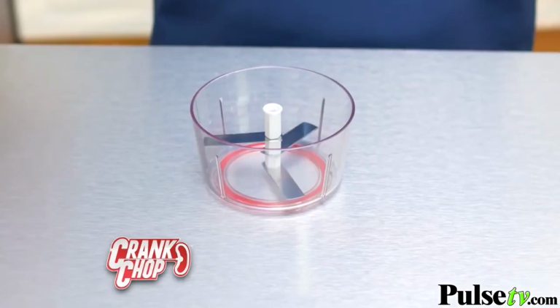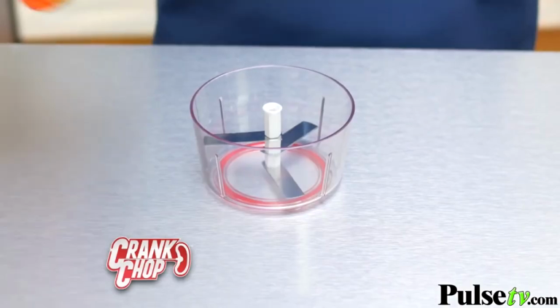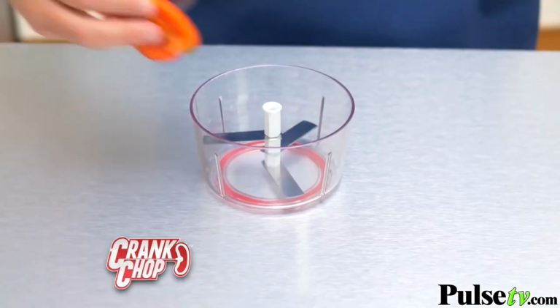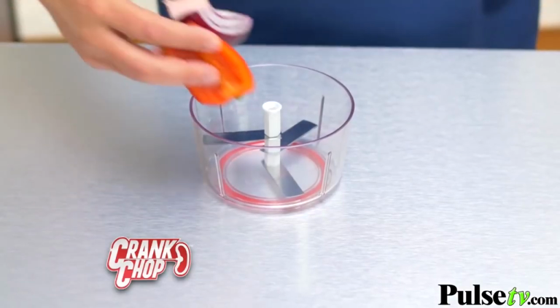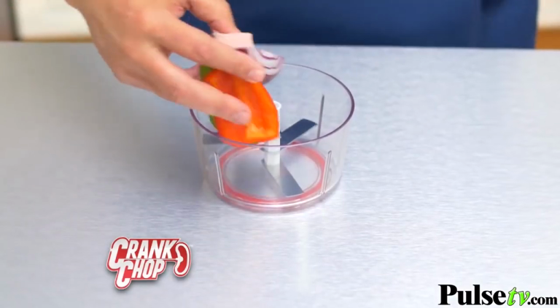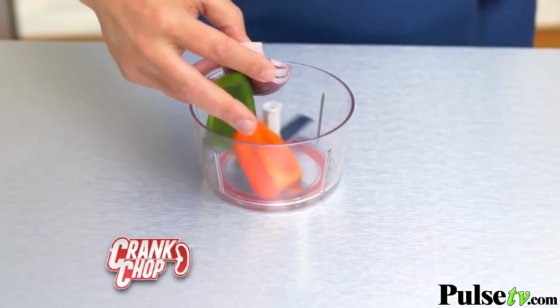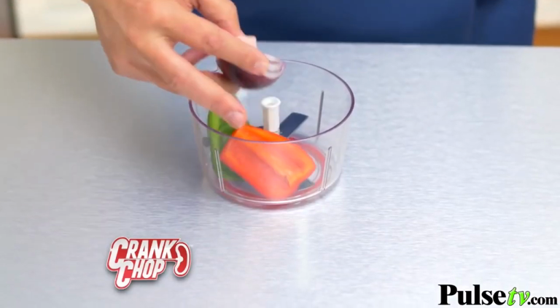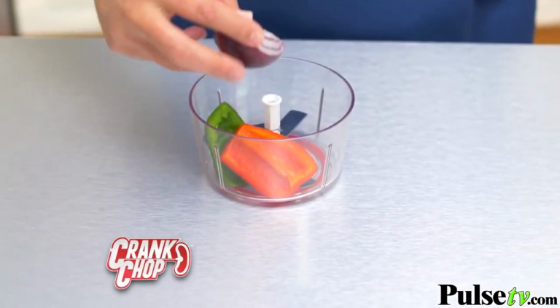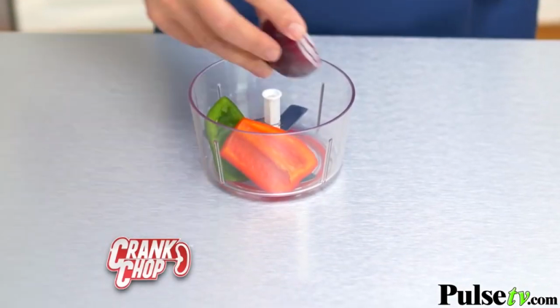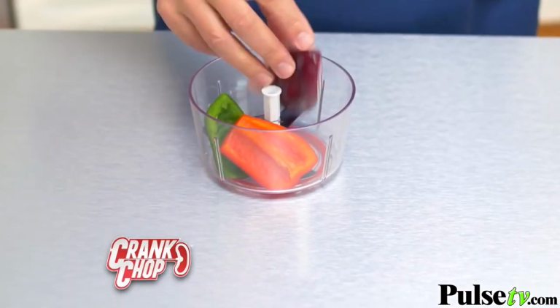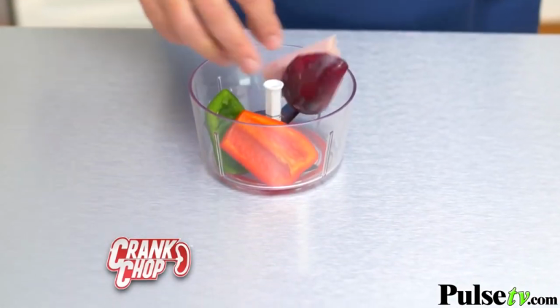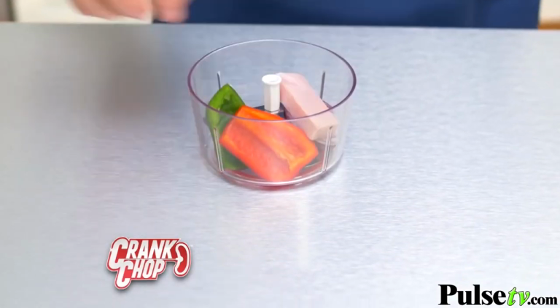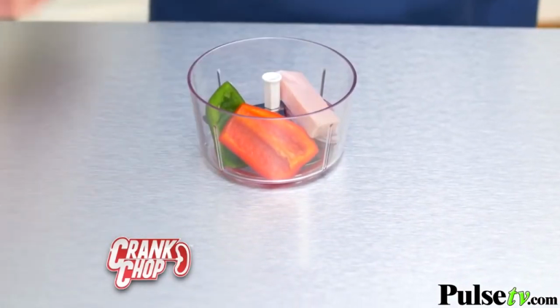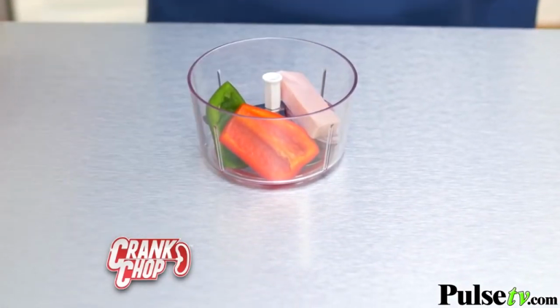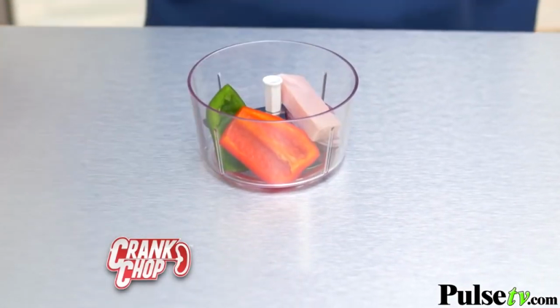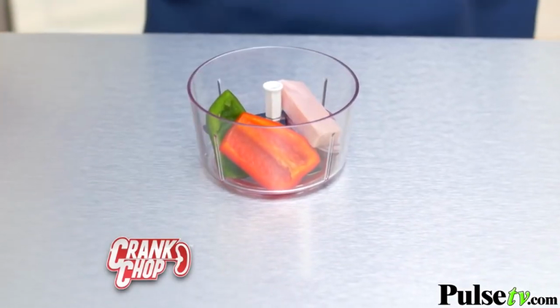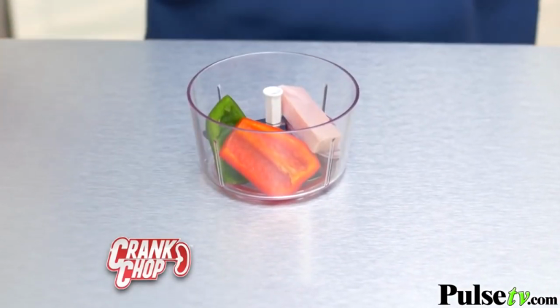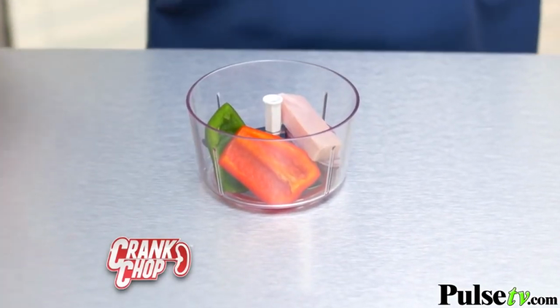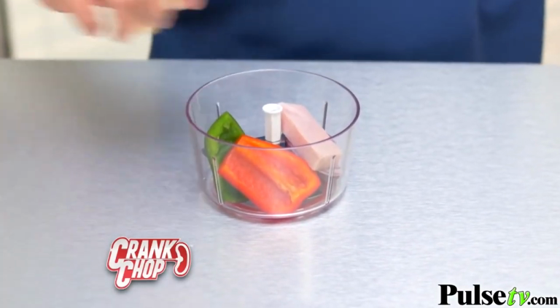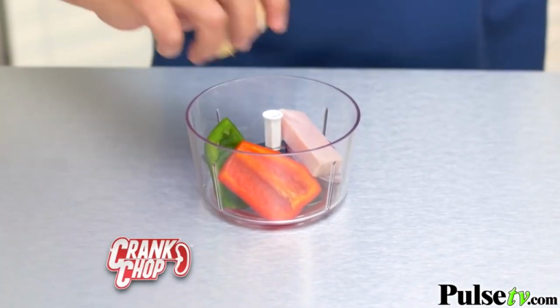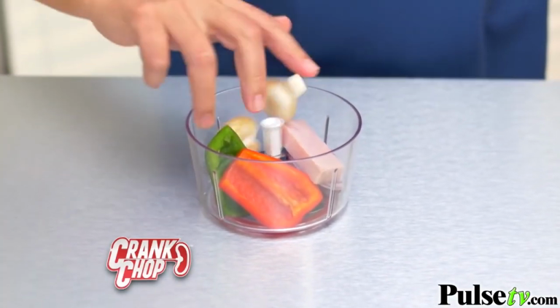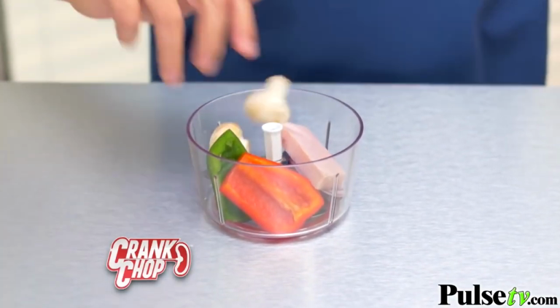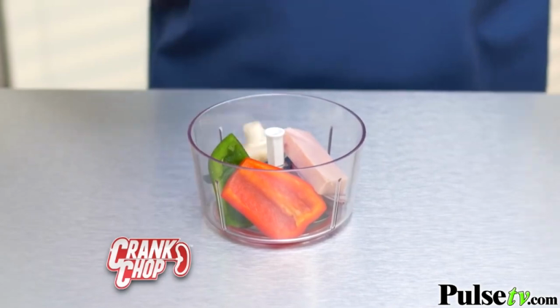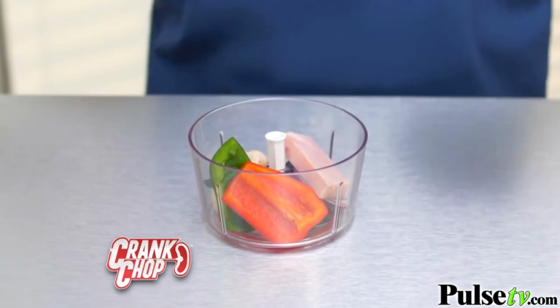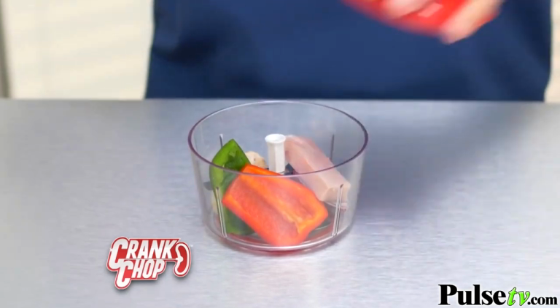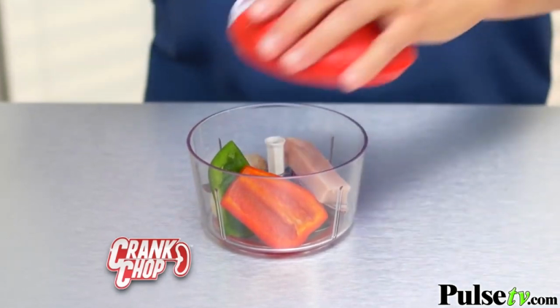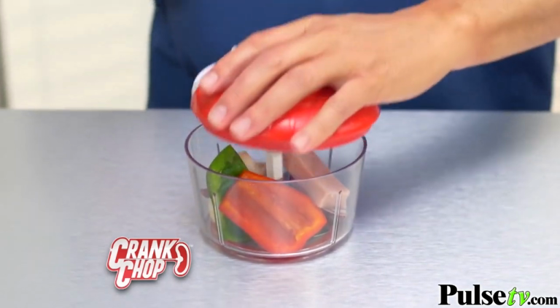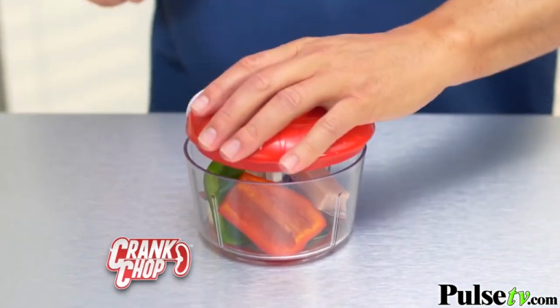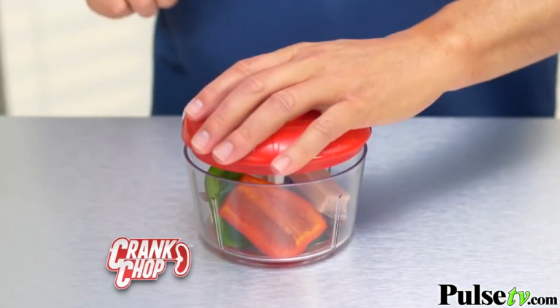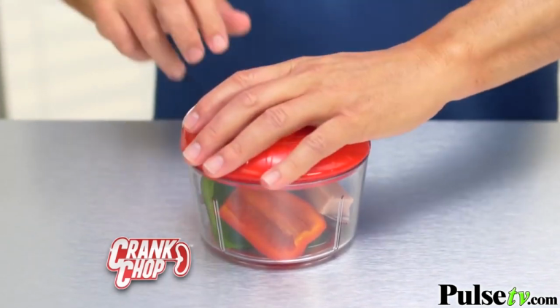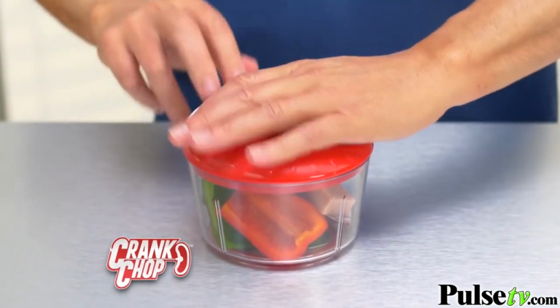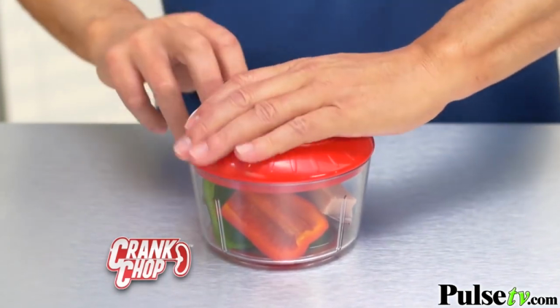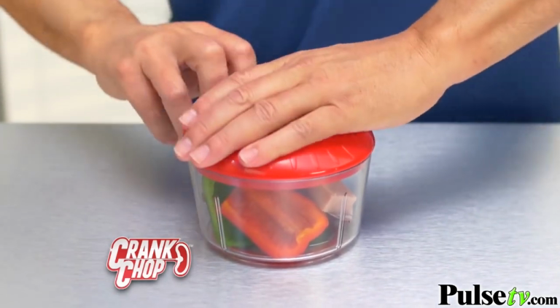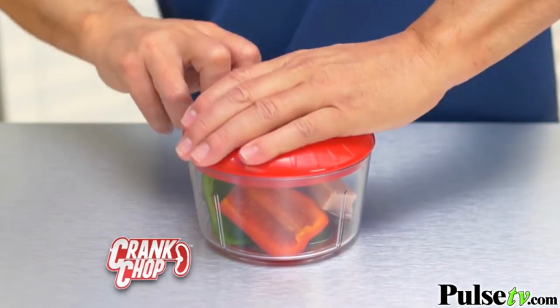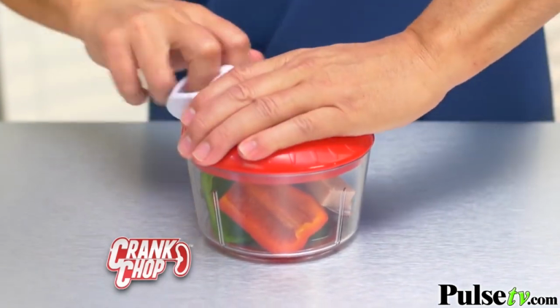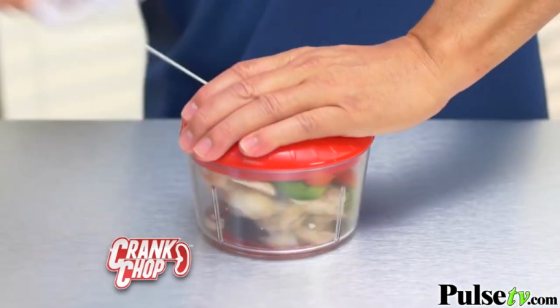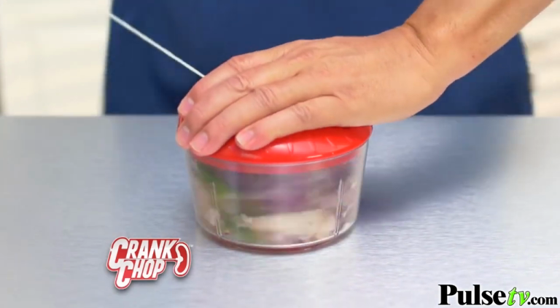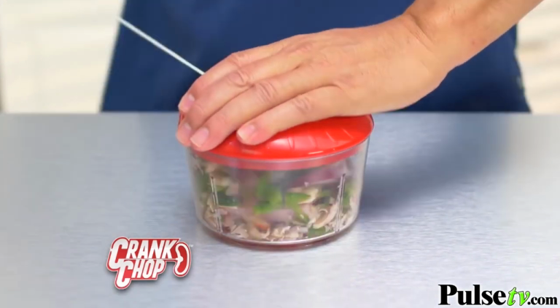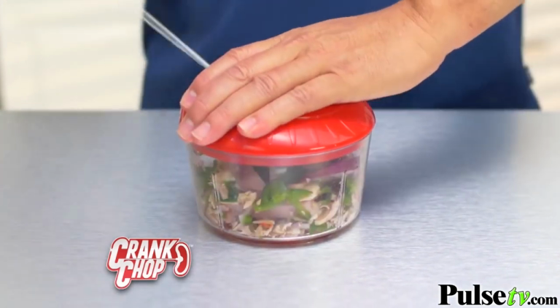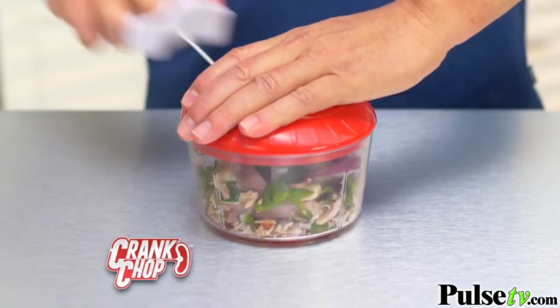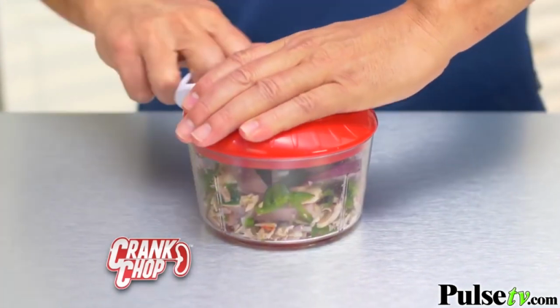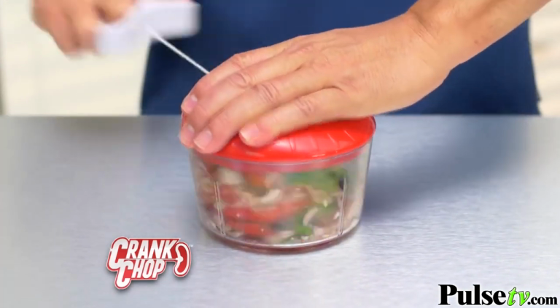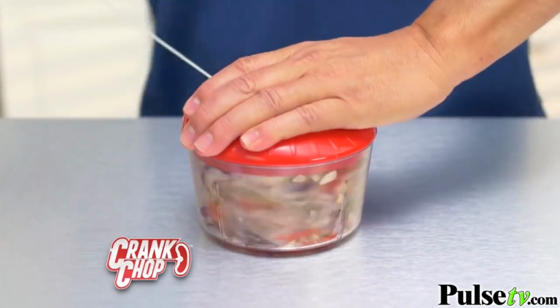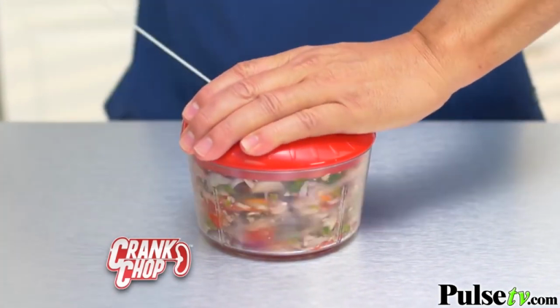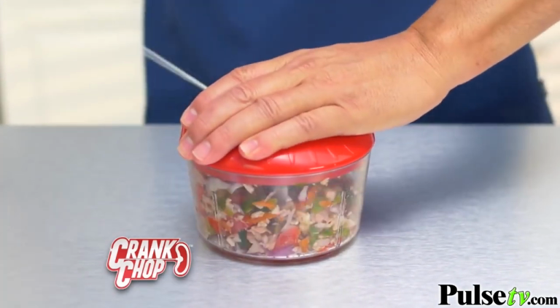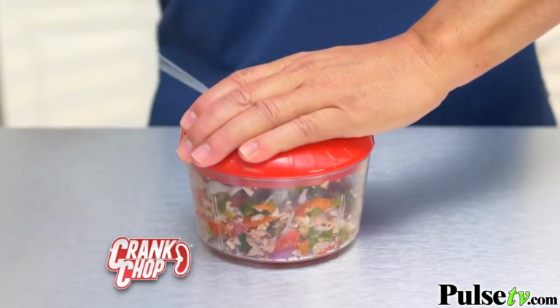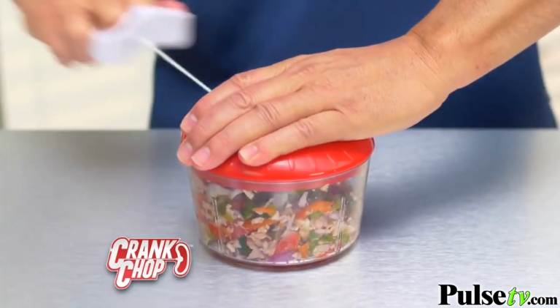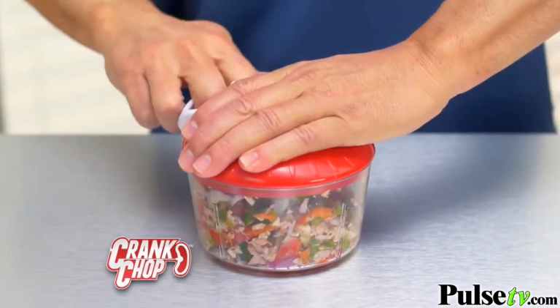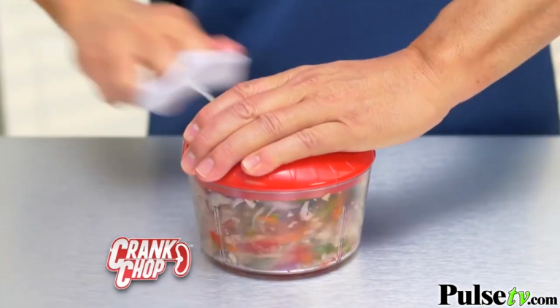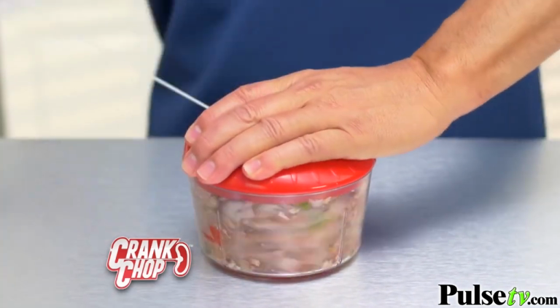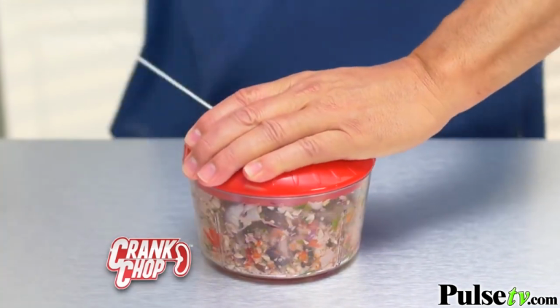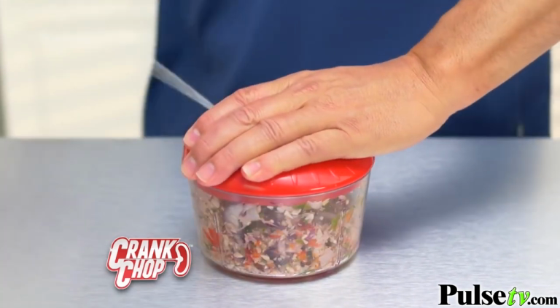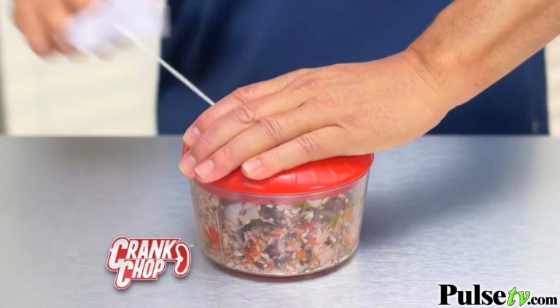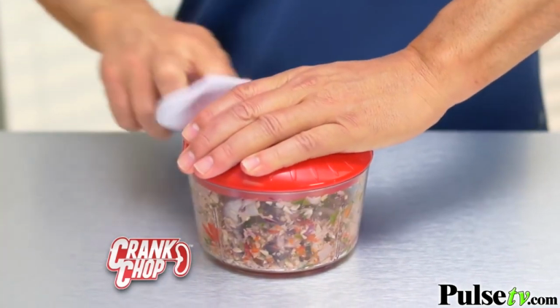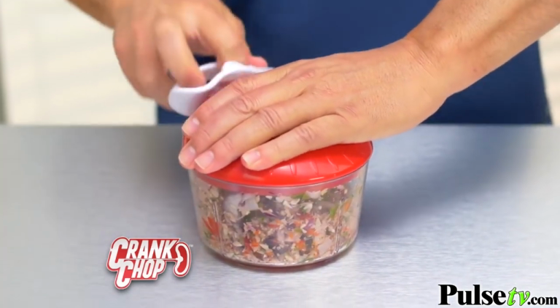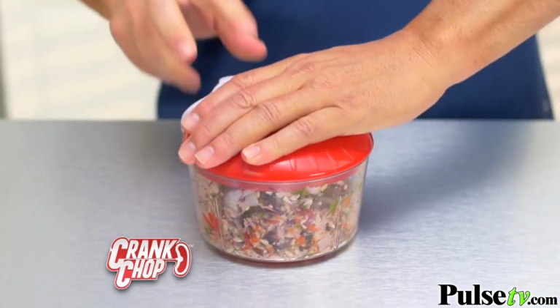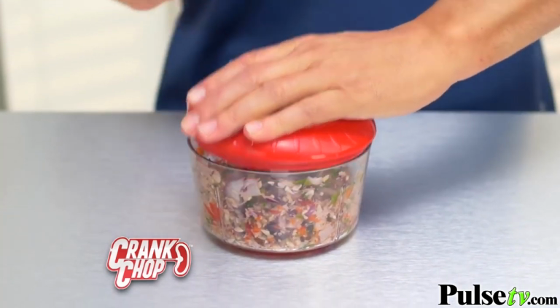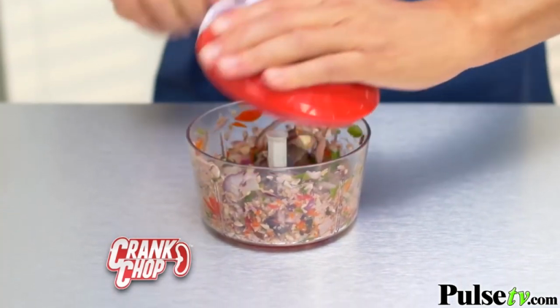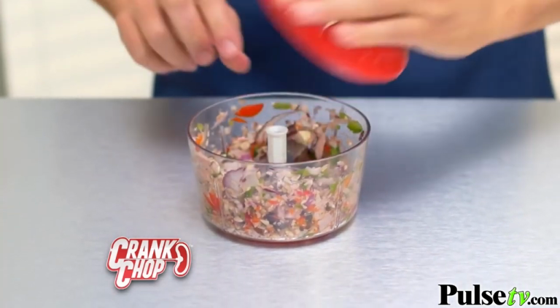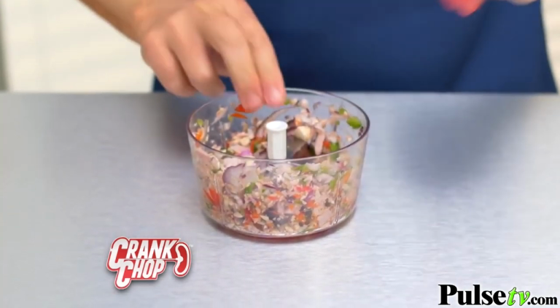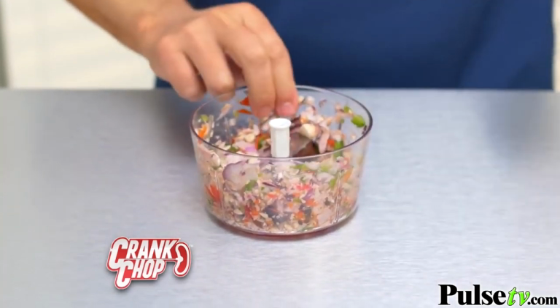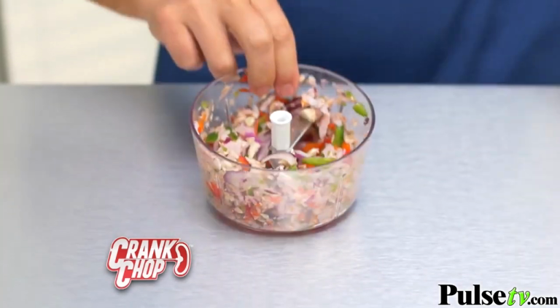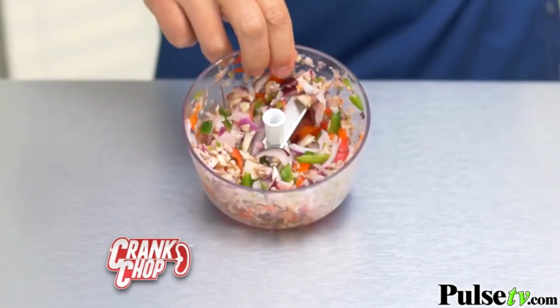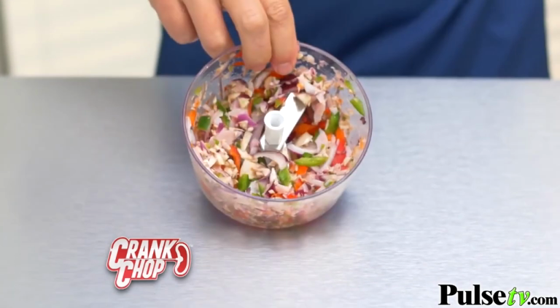Blades are at the bottom. Food goes in — peppers, onion, ham. Close the lid, pull the crank. One, two, three seconds, and you're done.